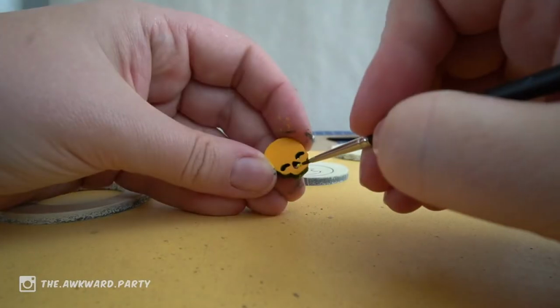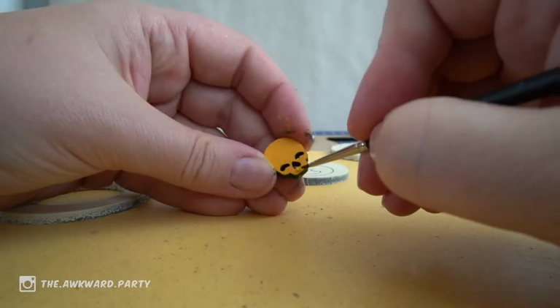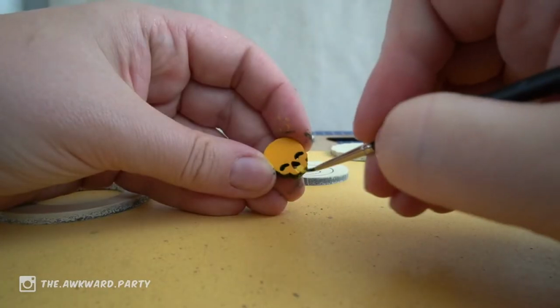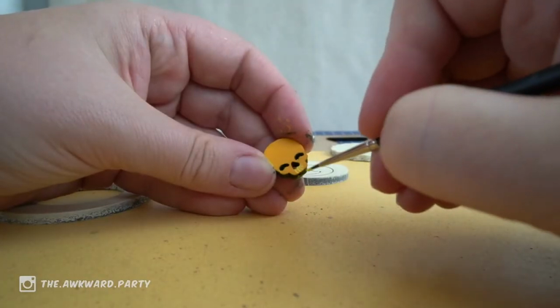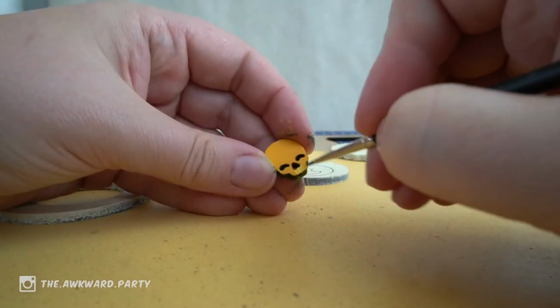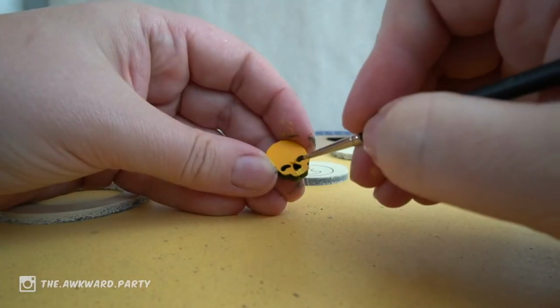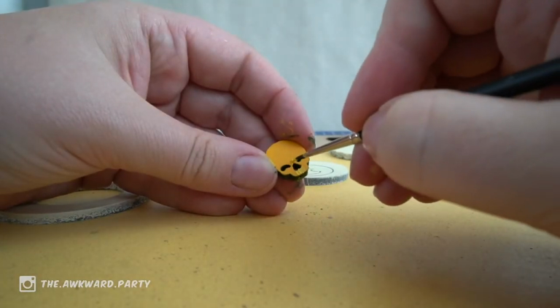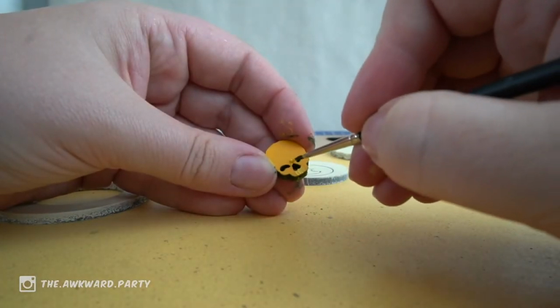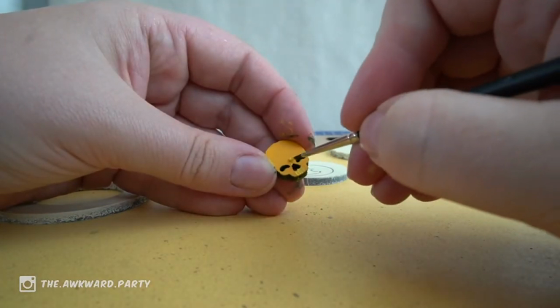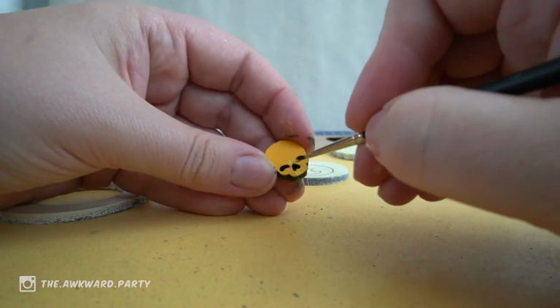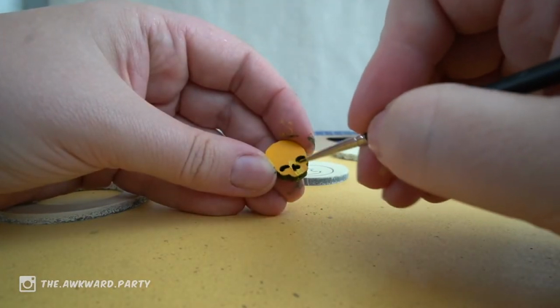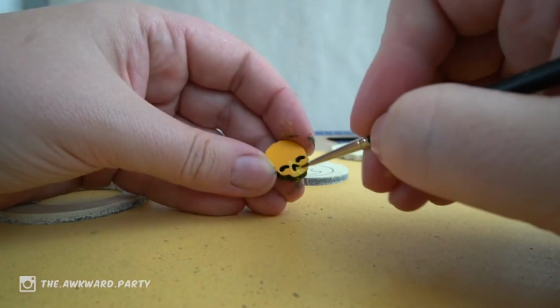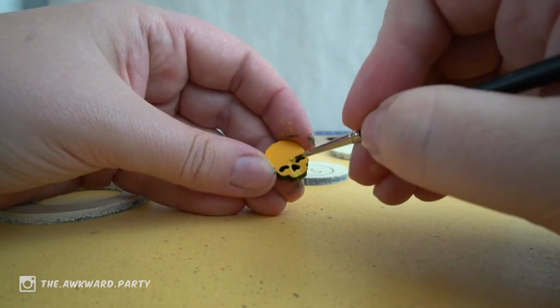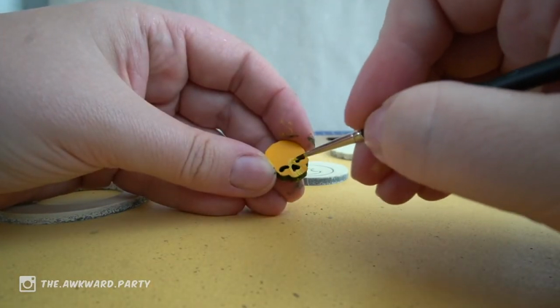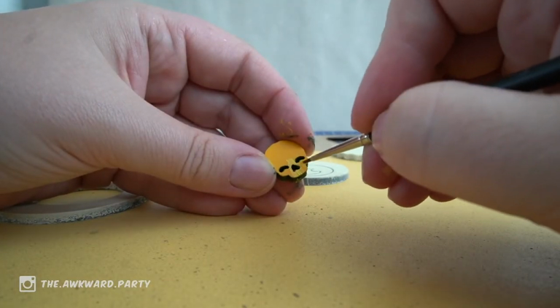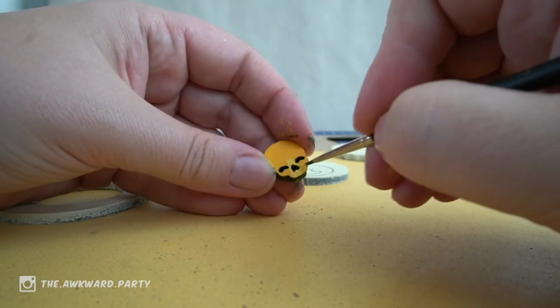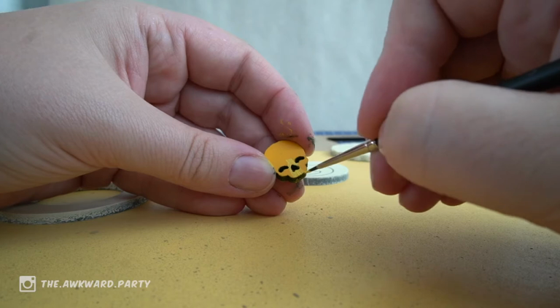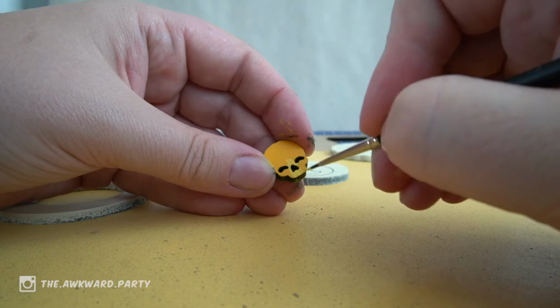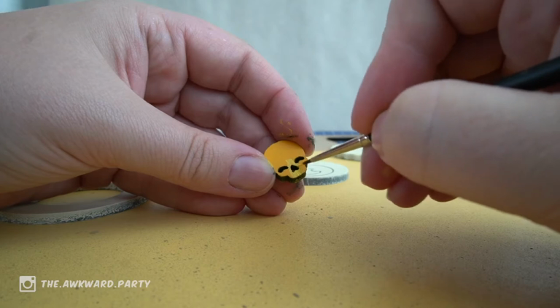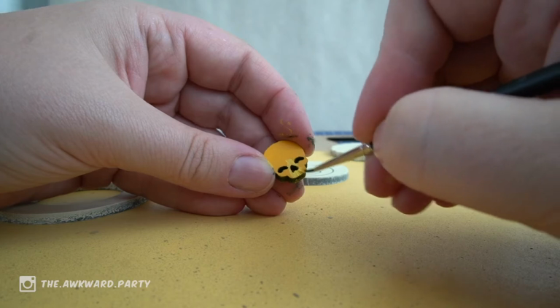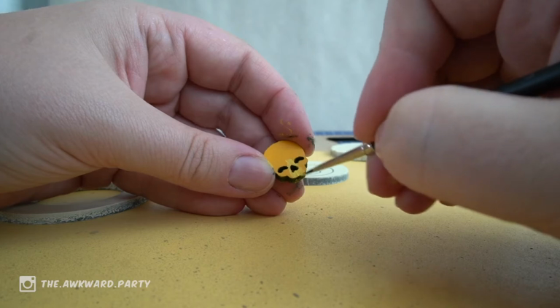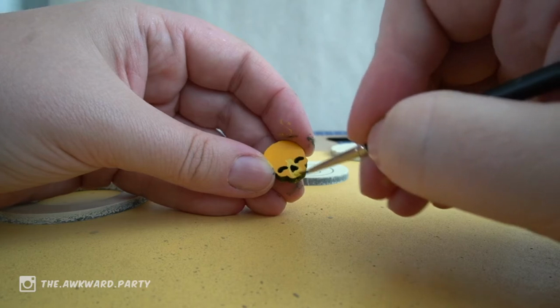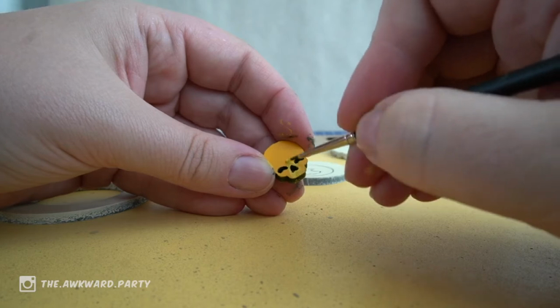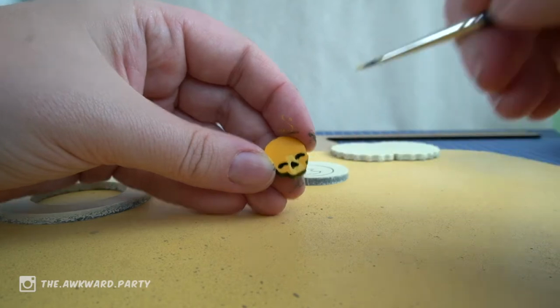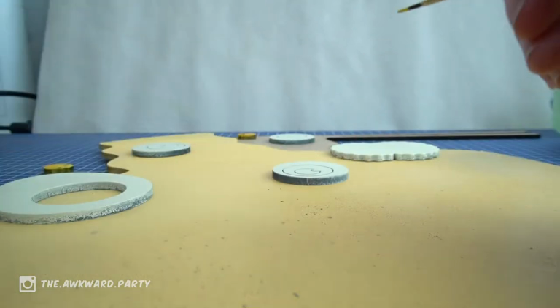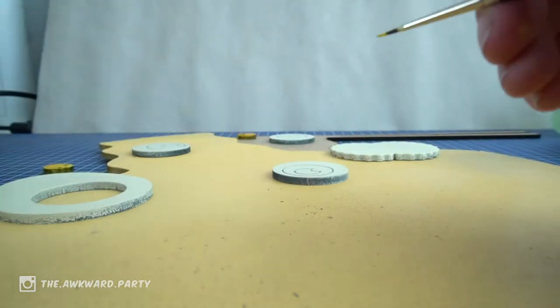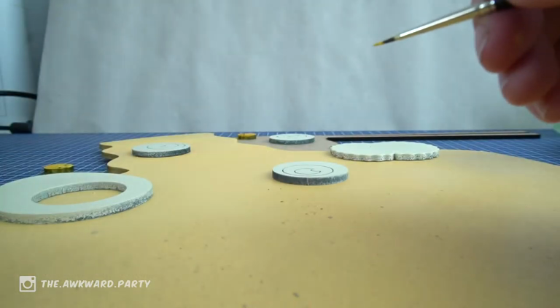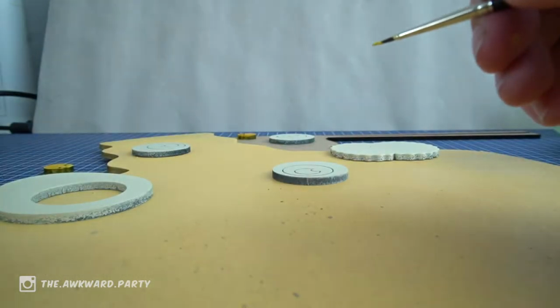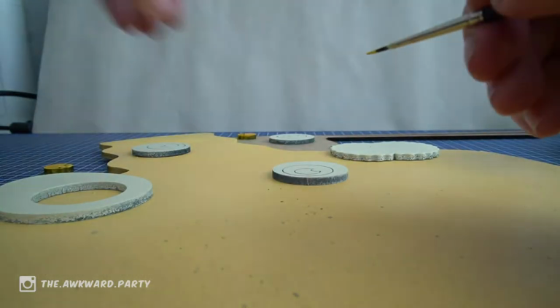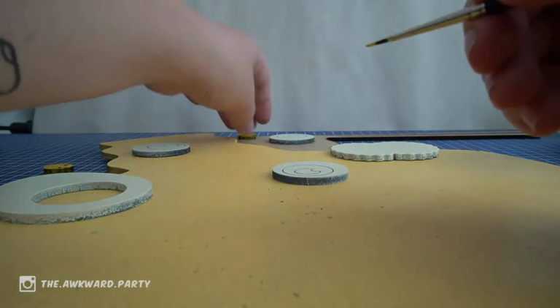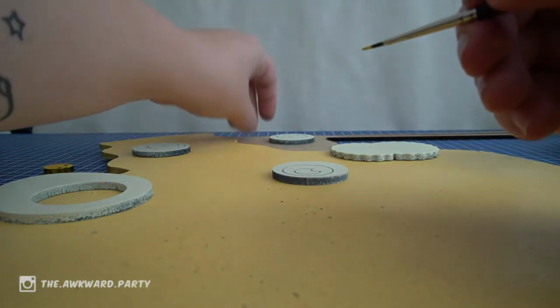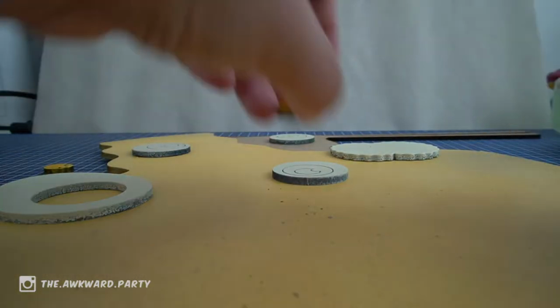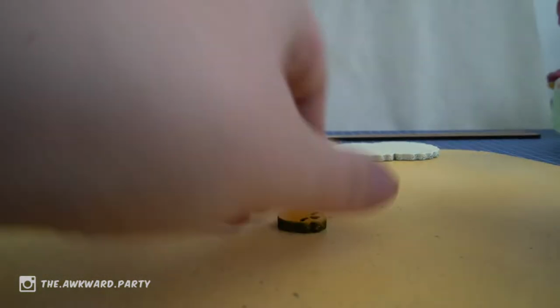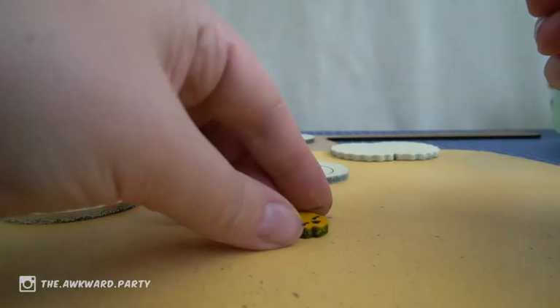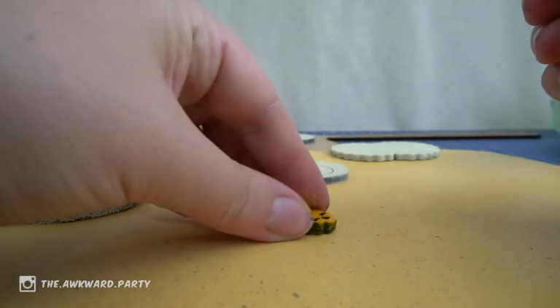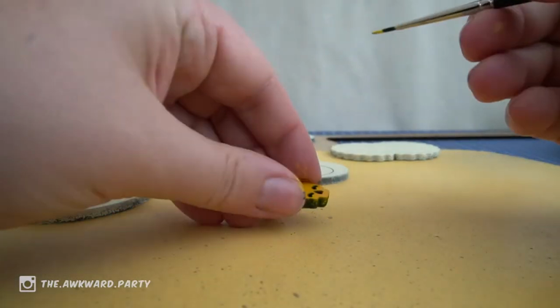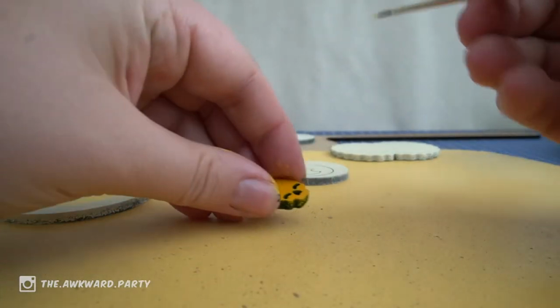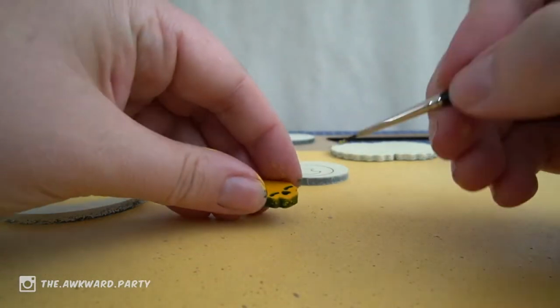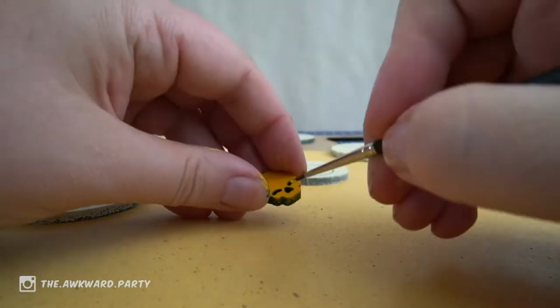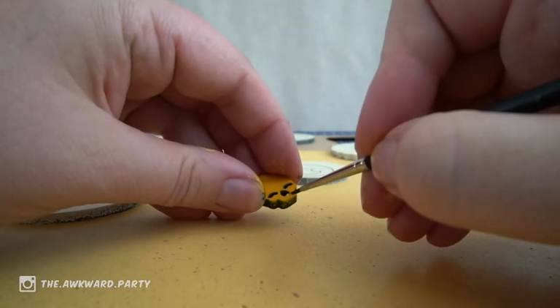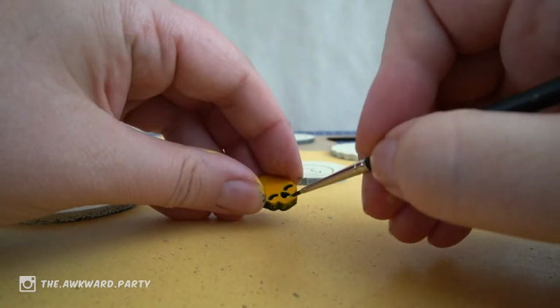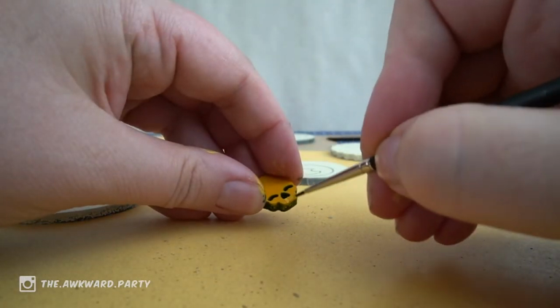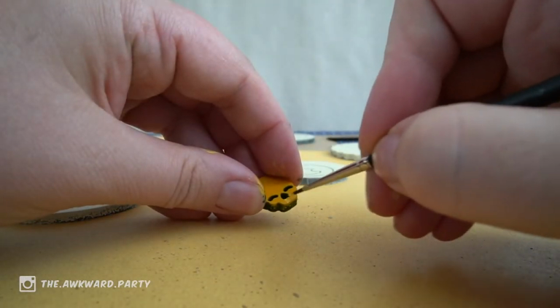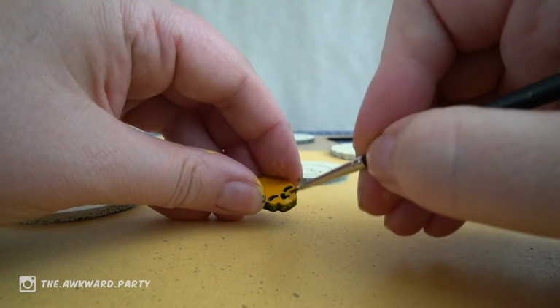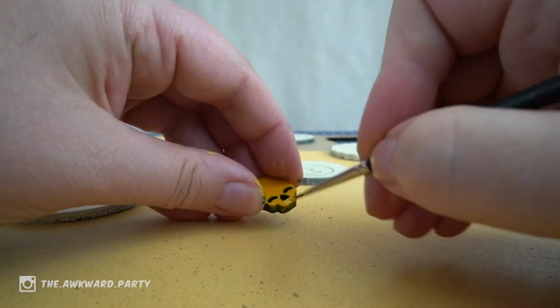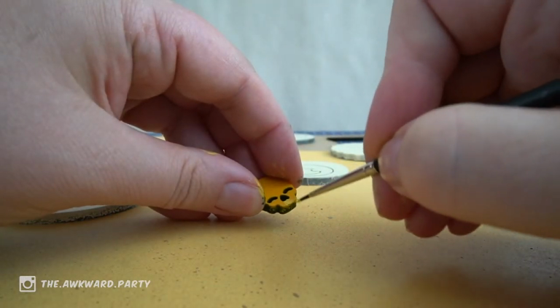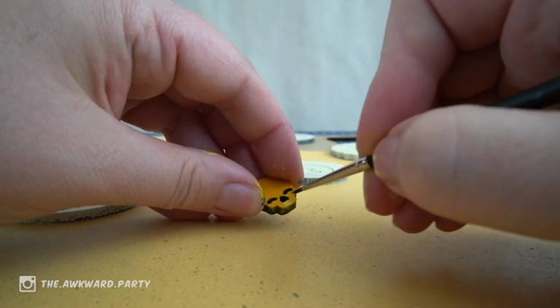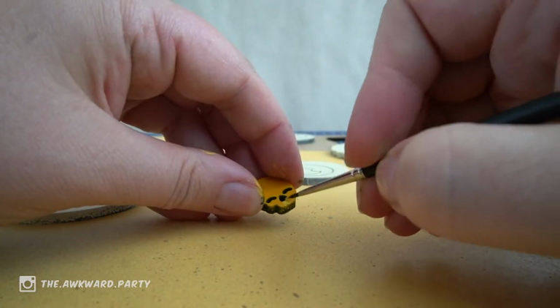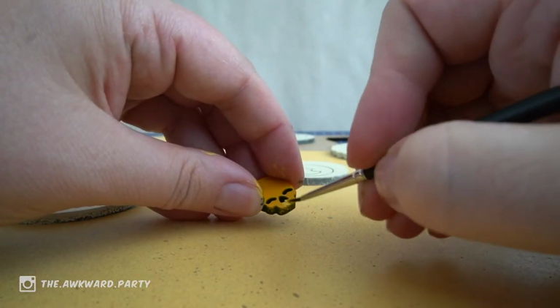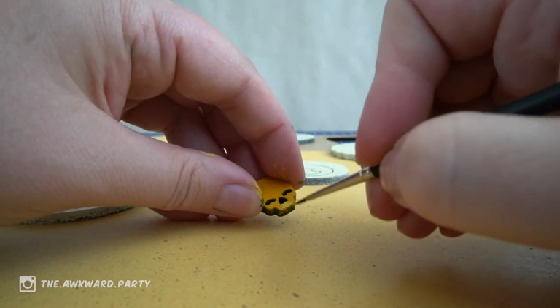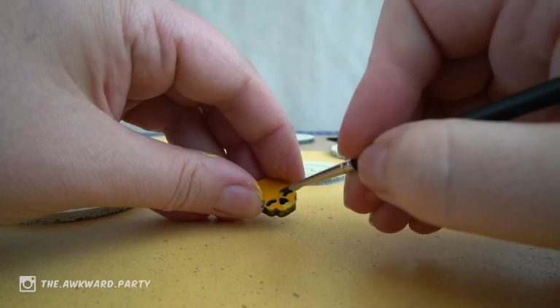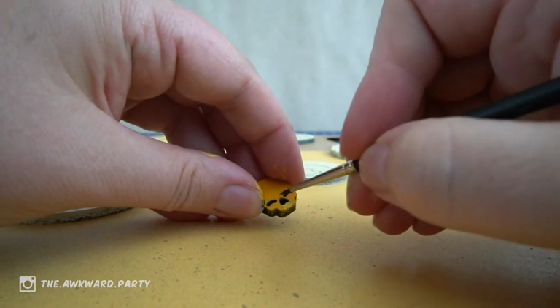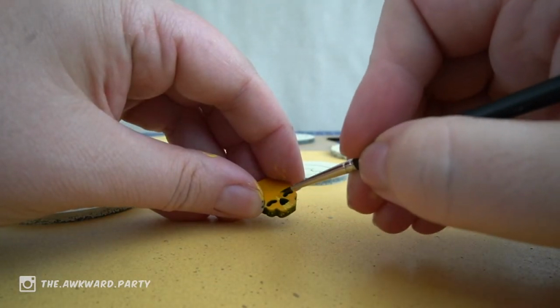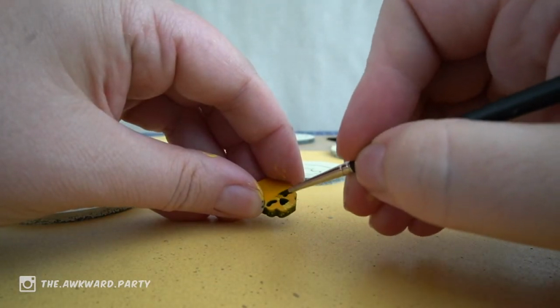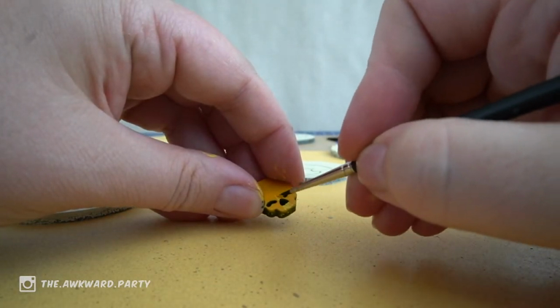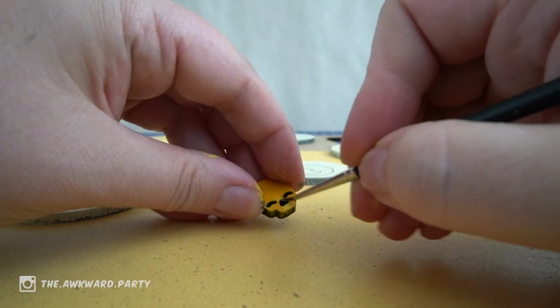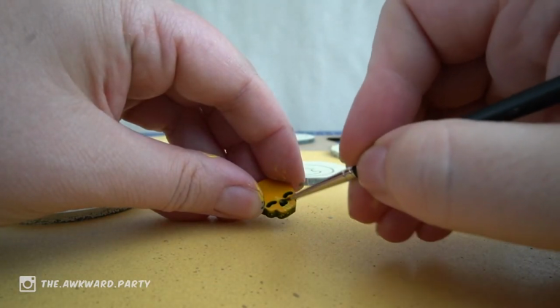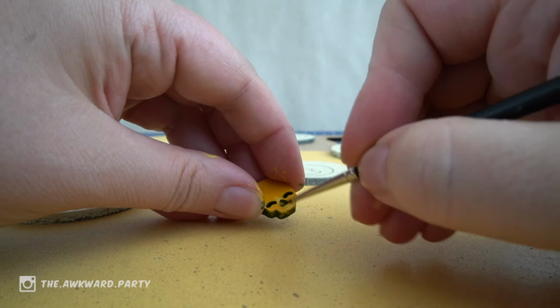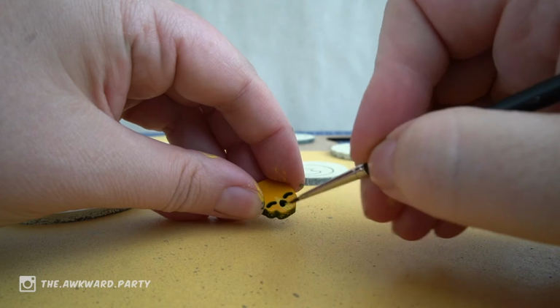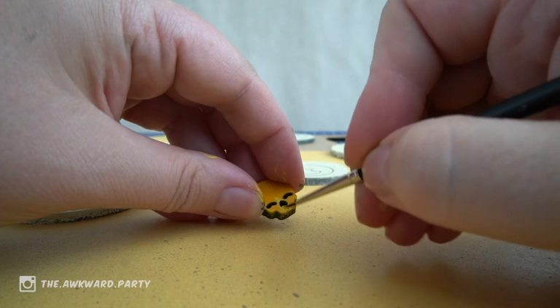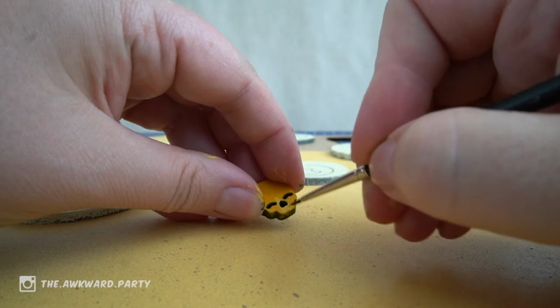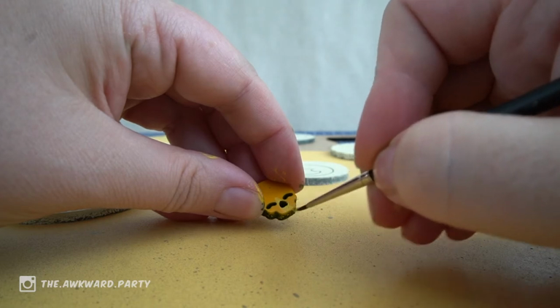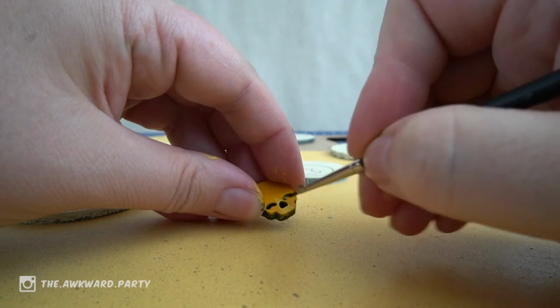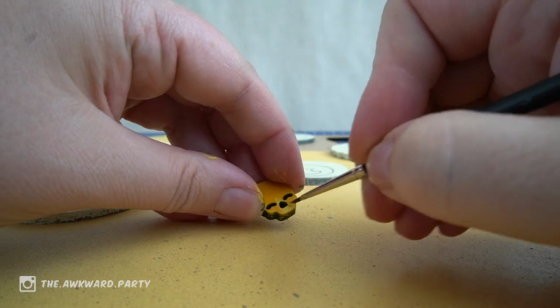I was thinking of doing a bold black outline on everything and make it very cartoony, but yeah, maybe it's too bold.